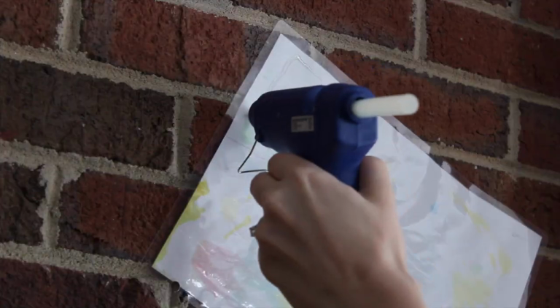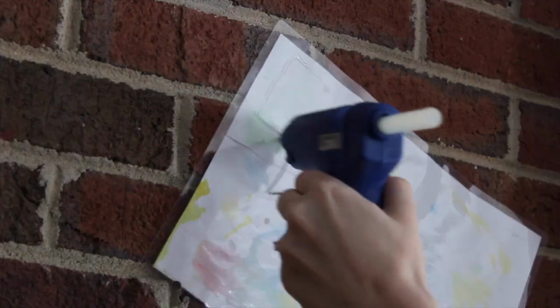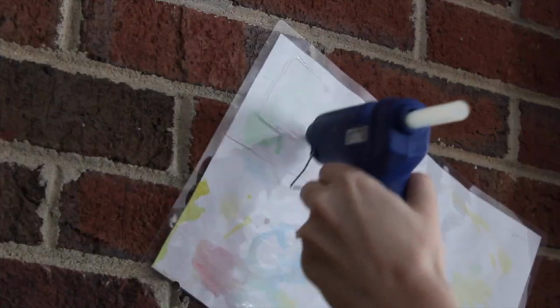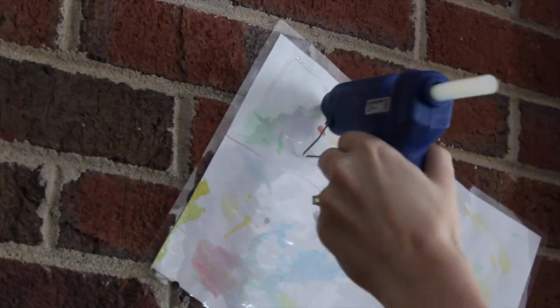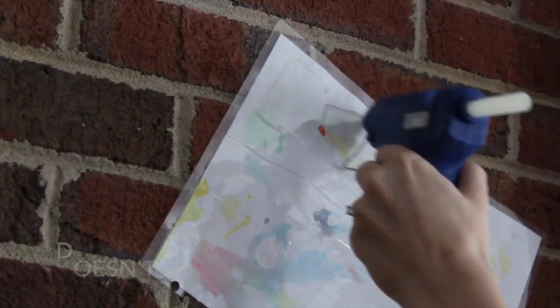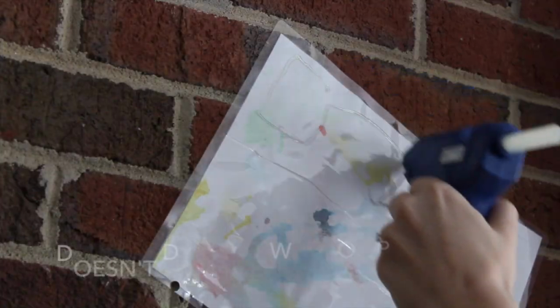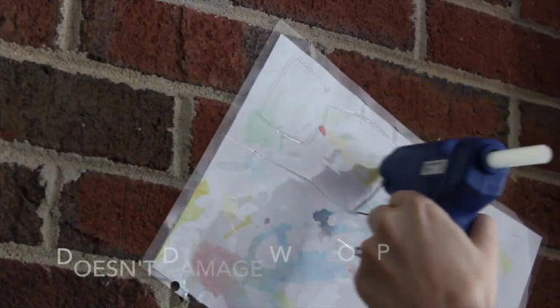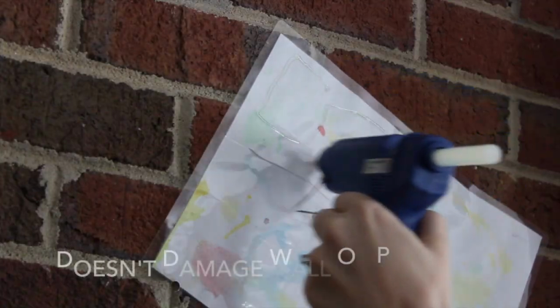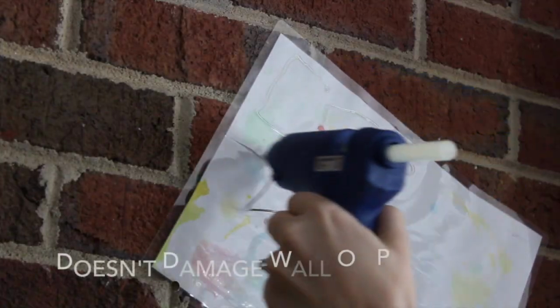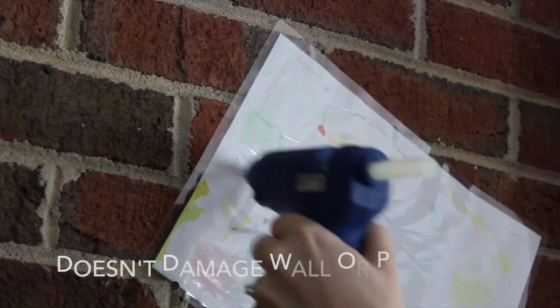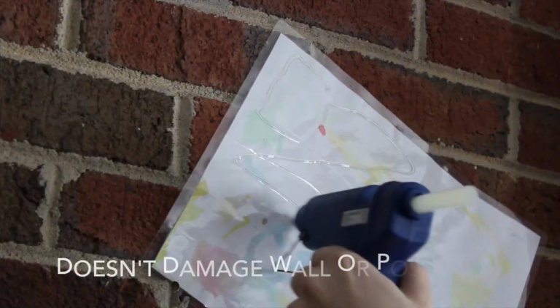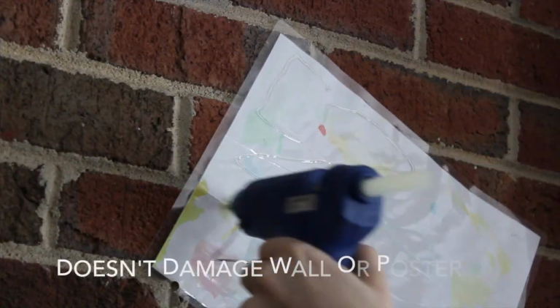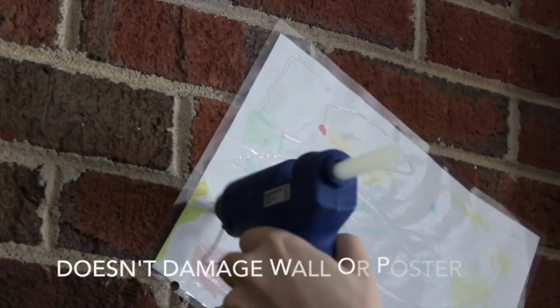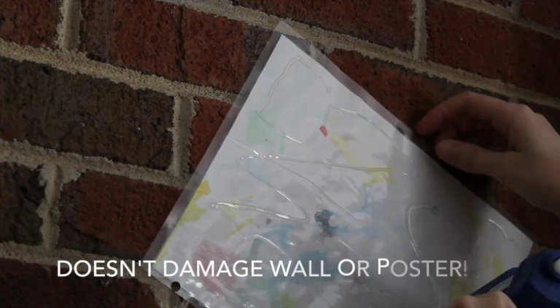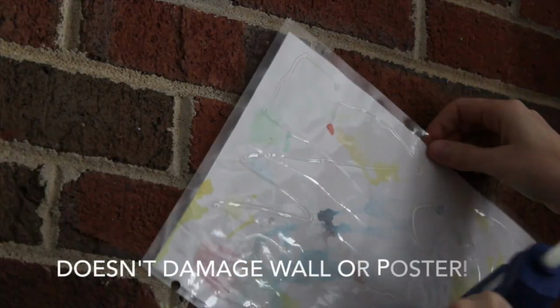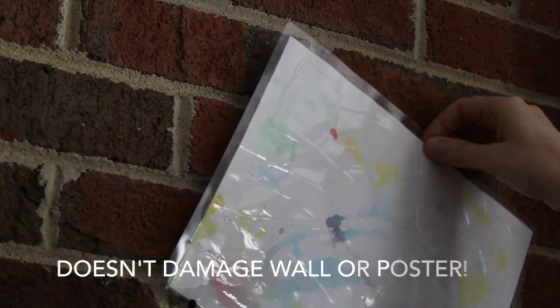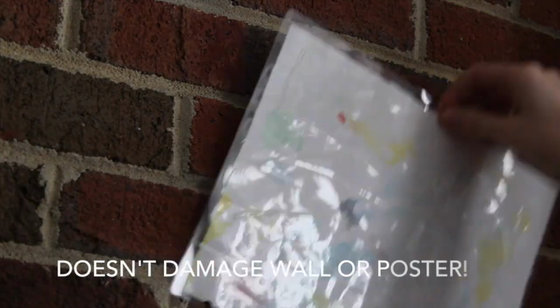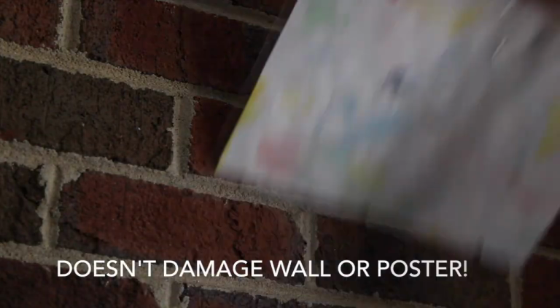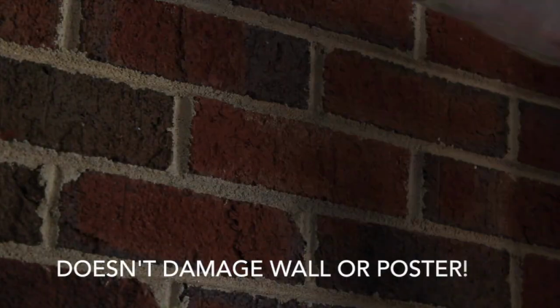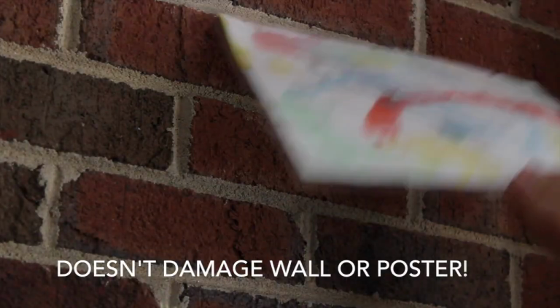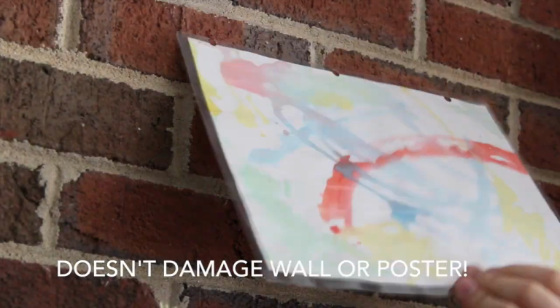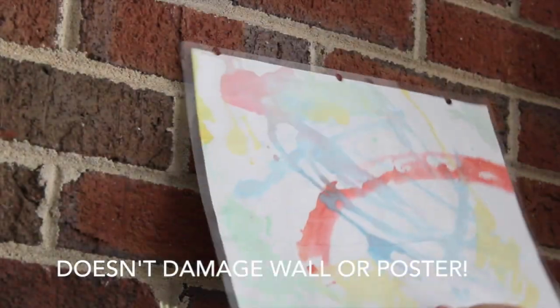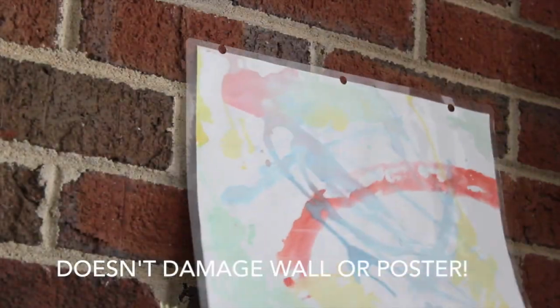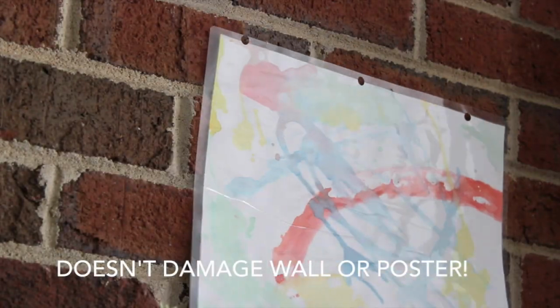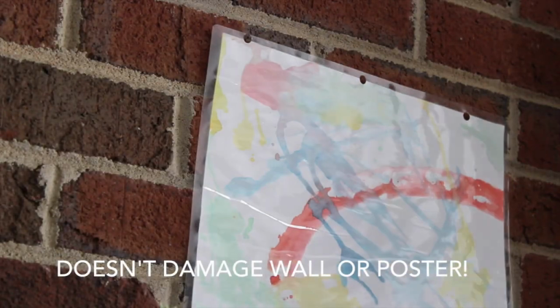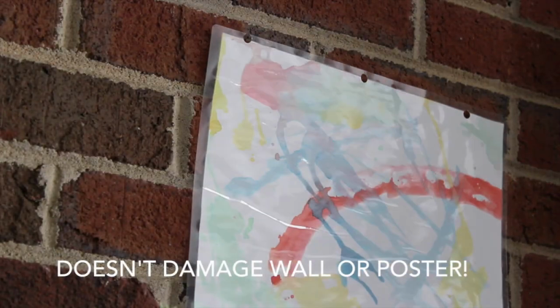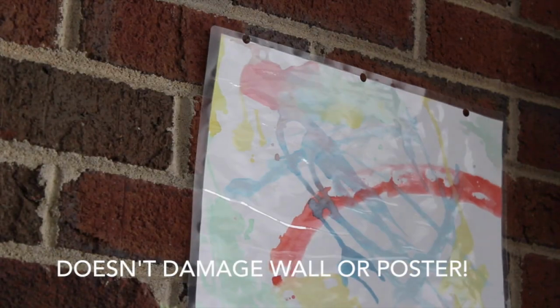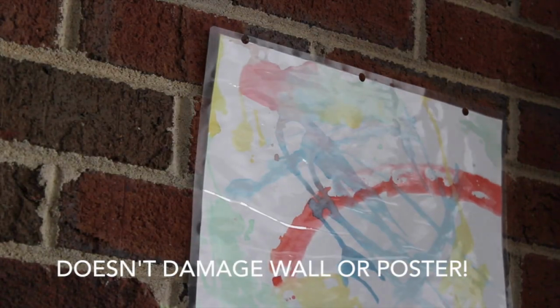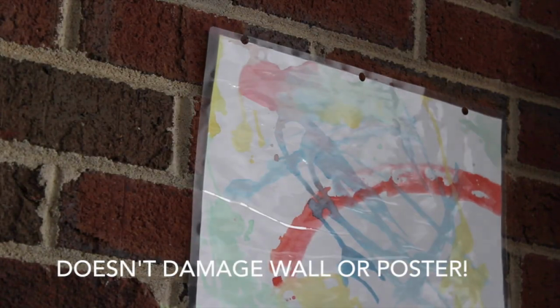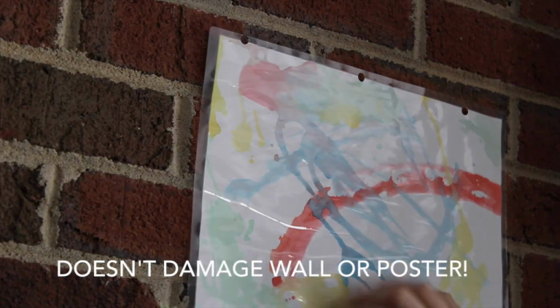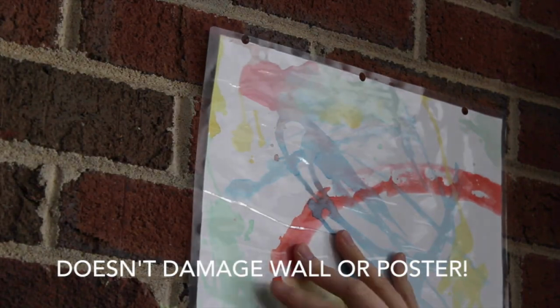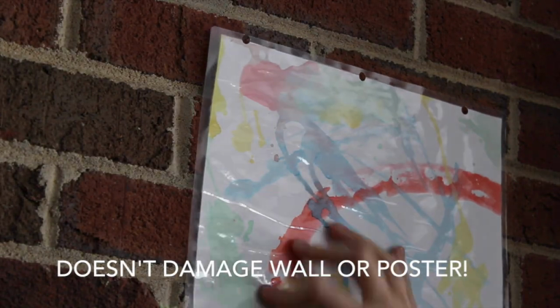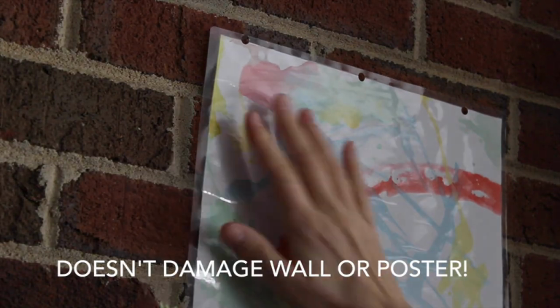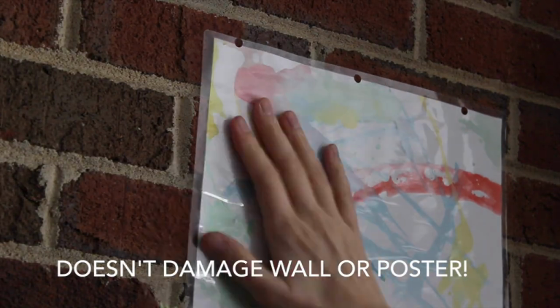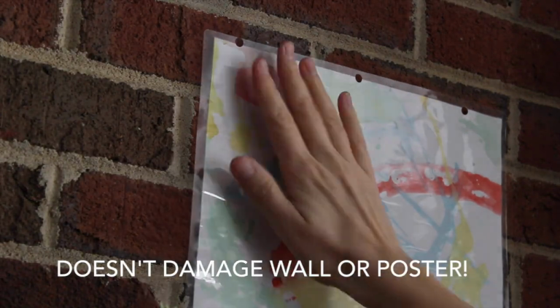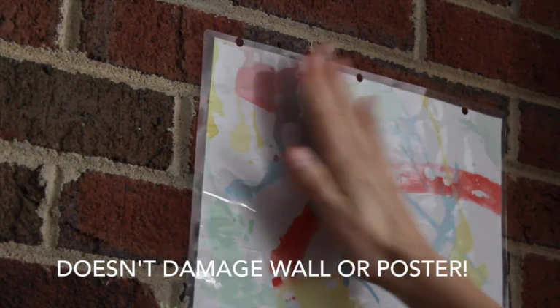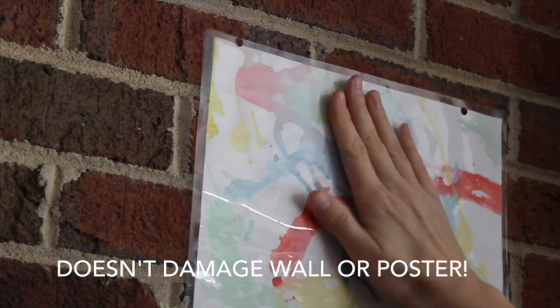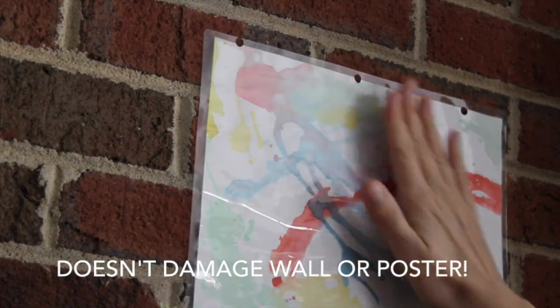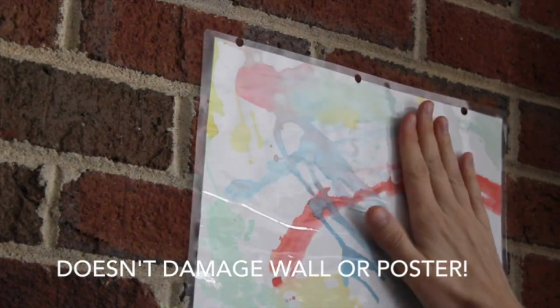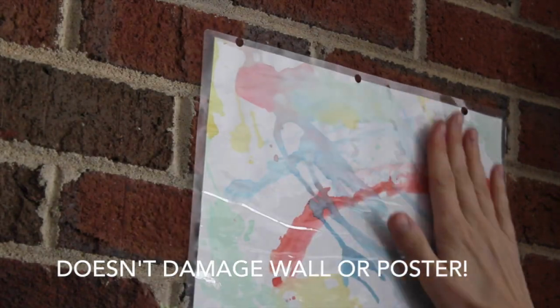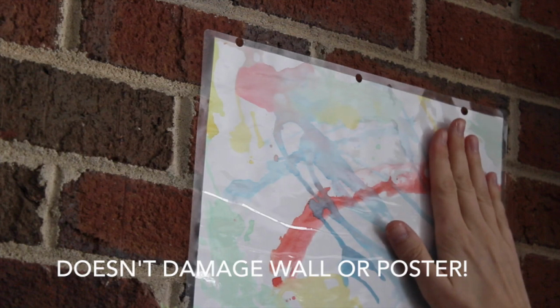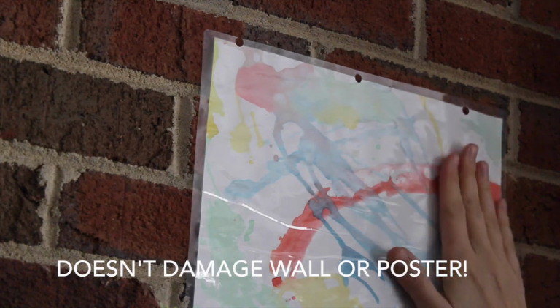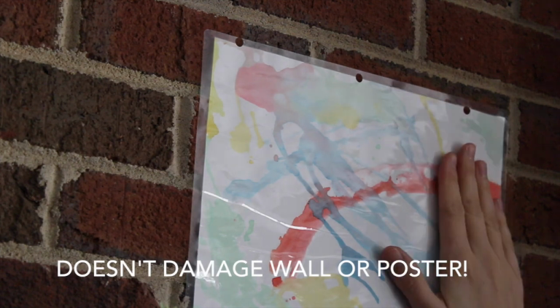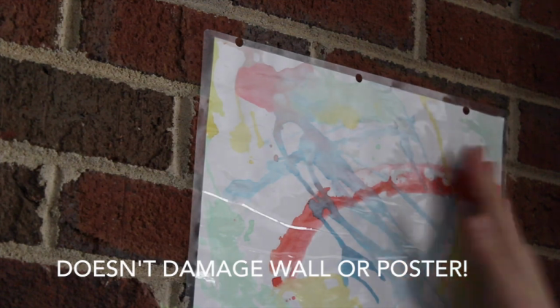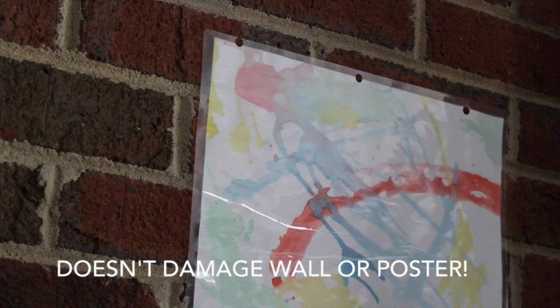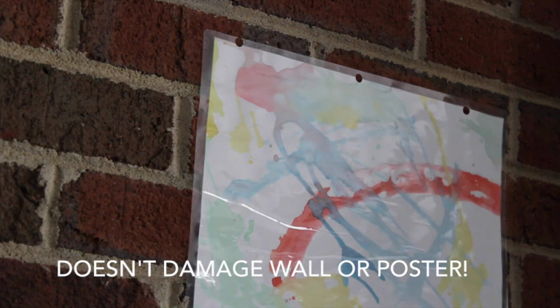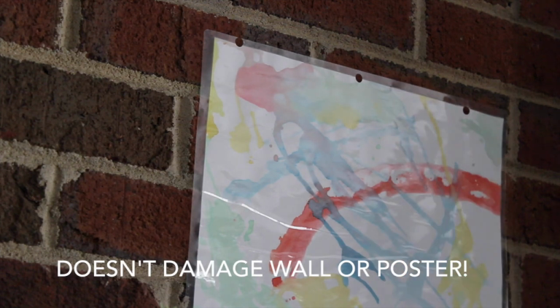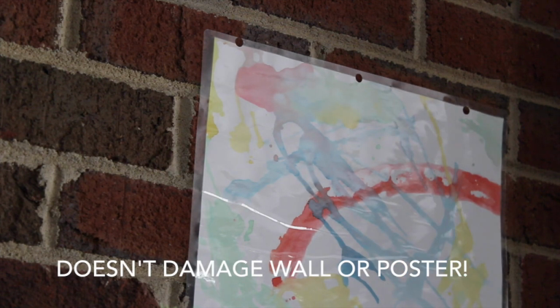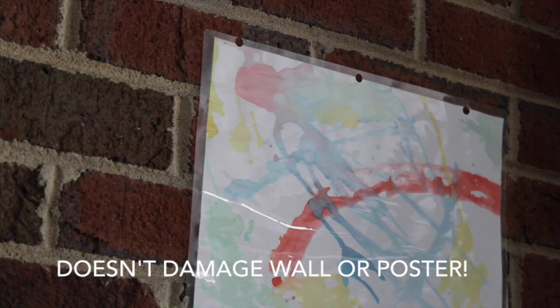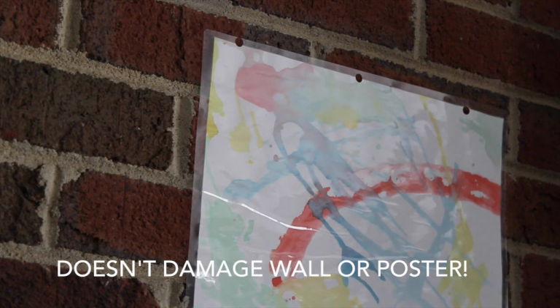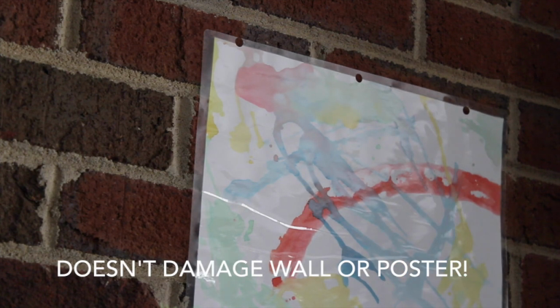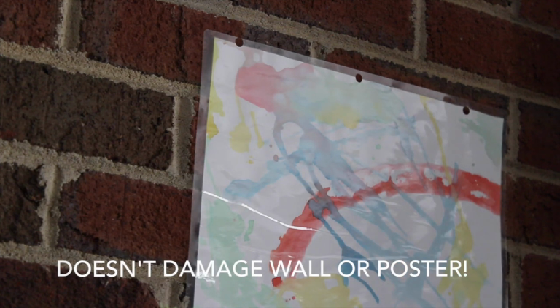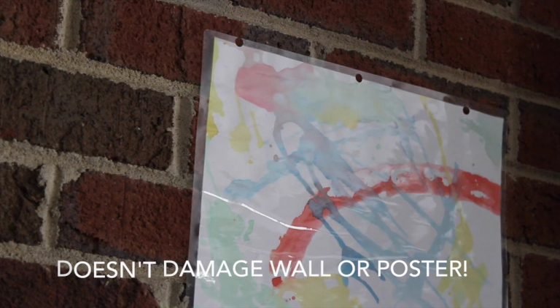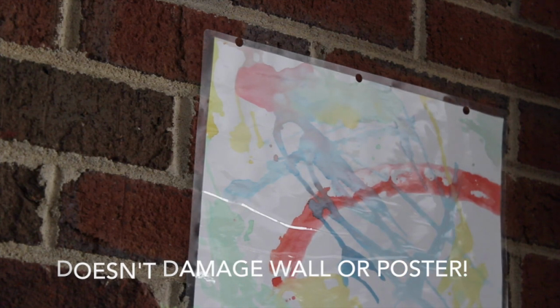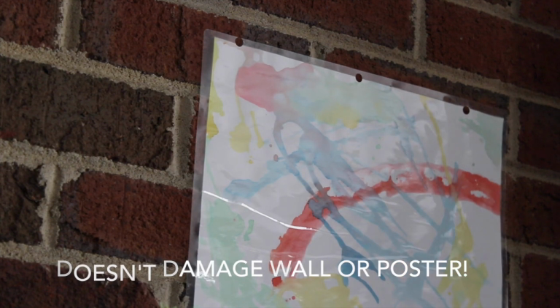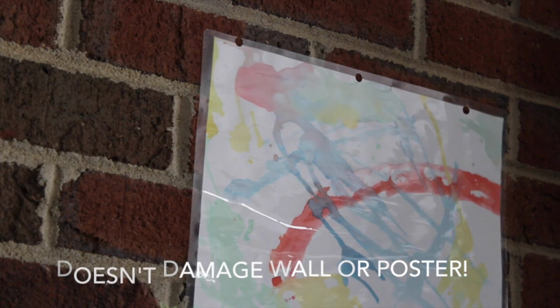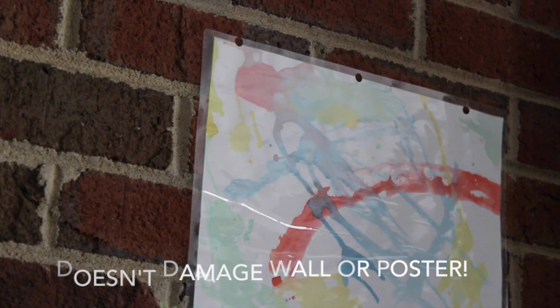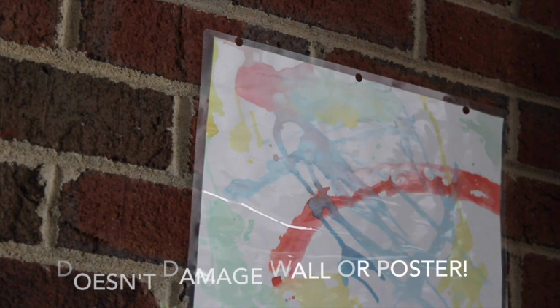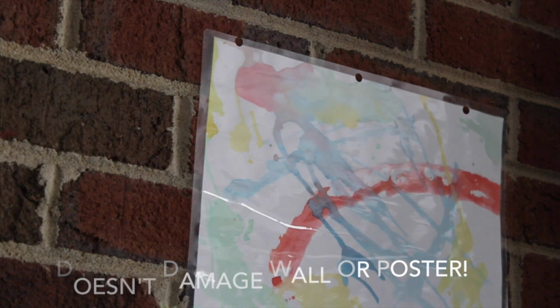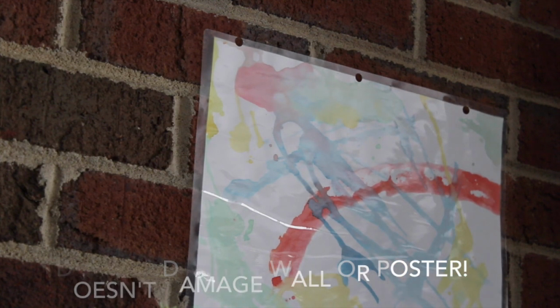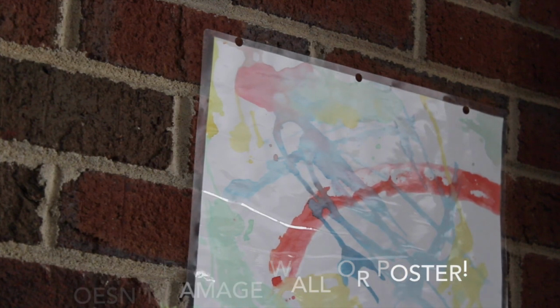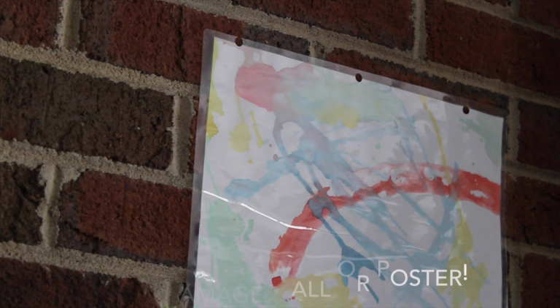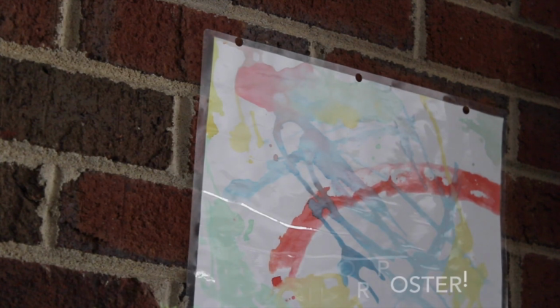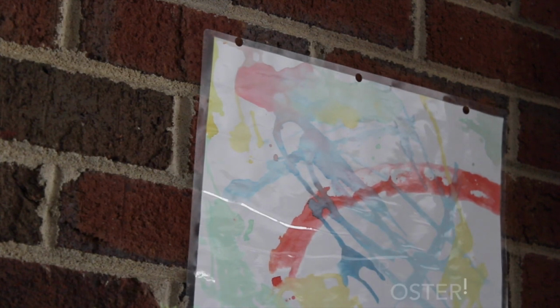Did you know that hot glue is a perfect way to adhere laminated things to cinder block walls? That tip changed my life.